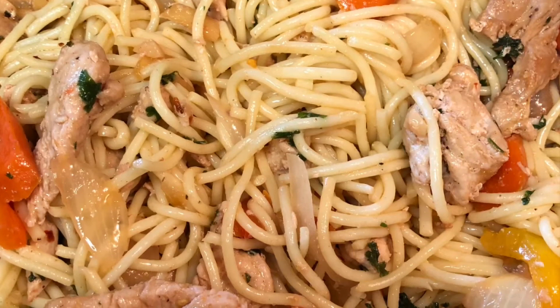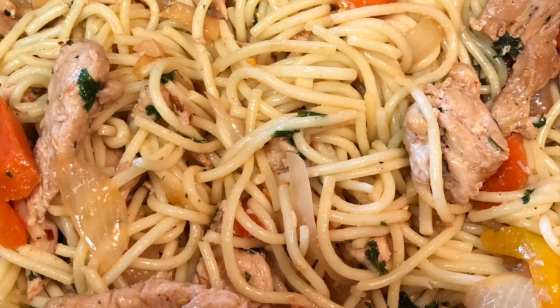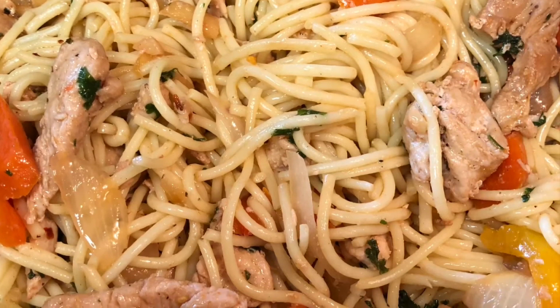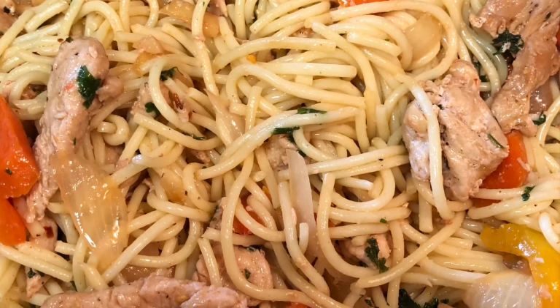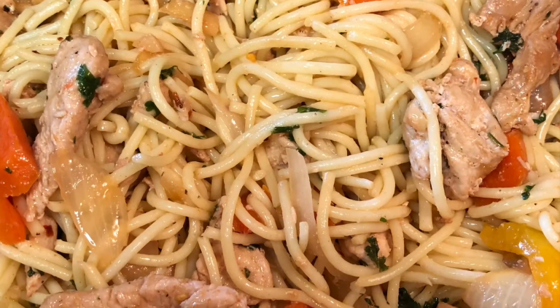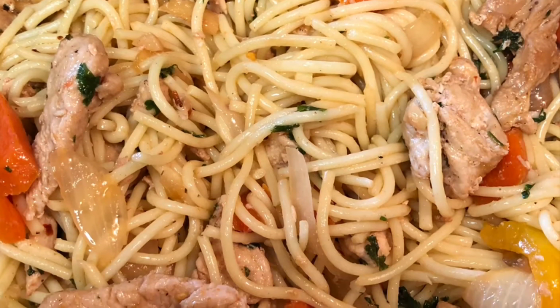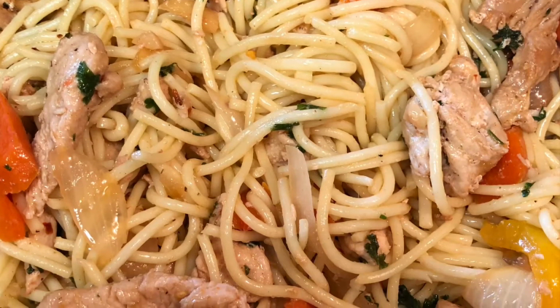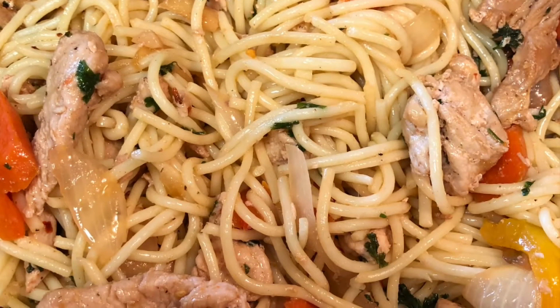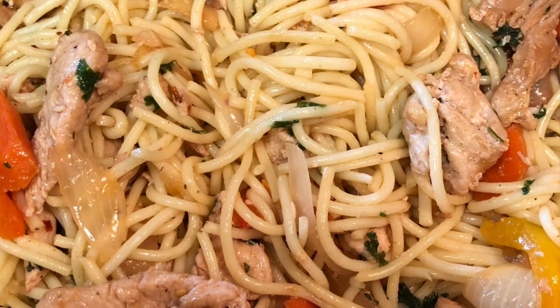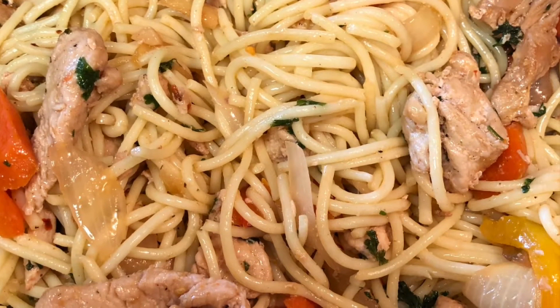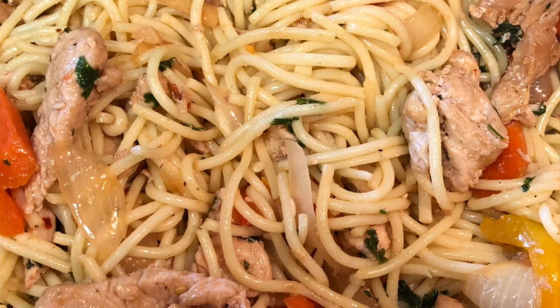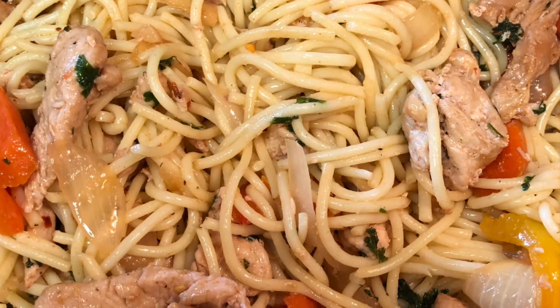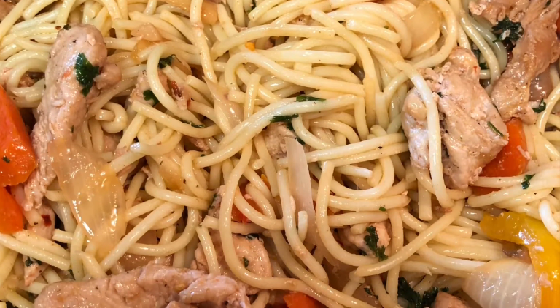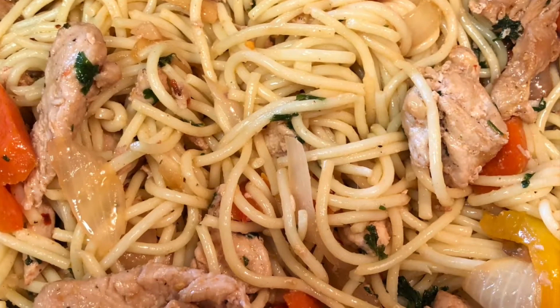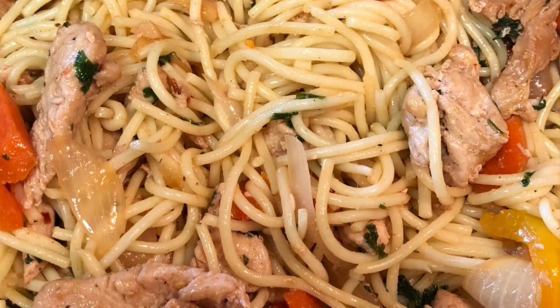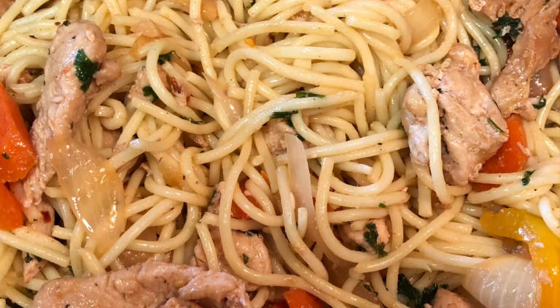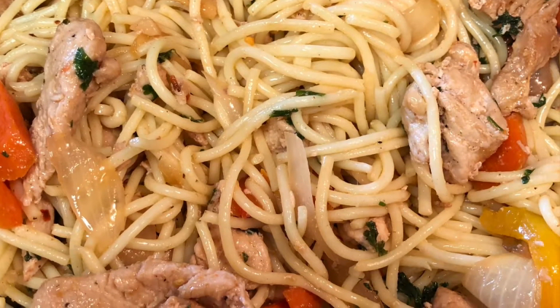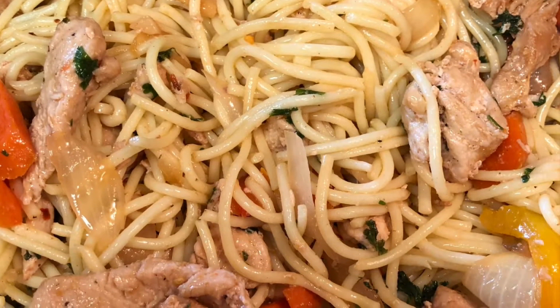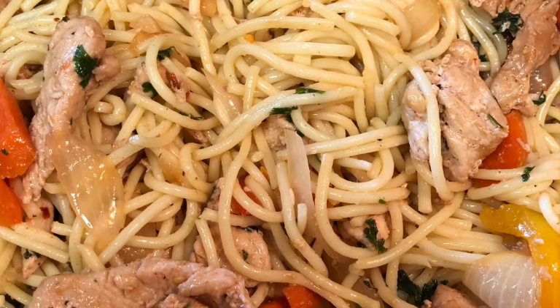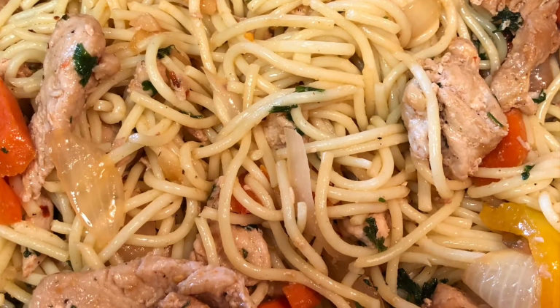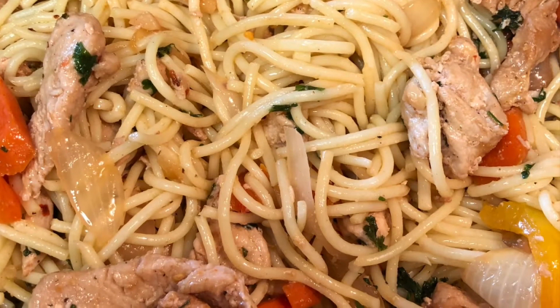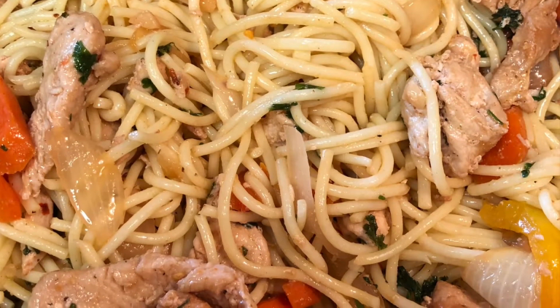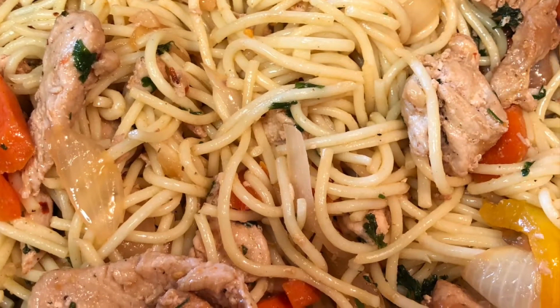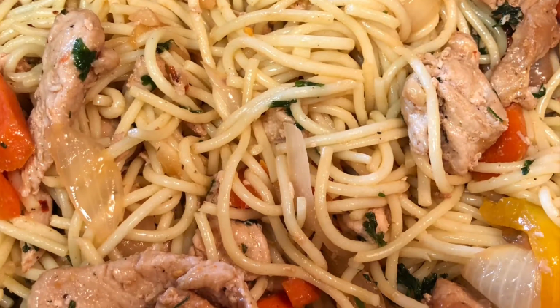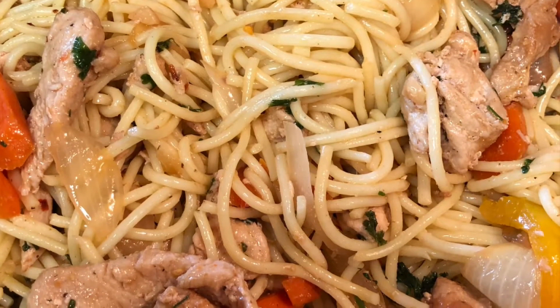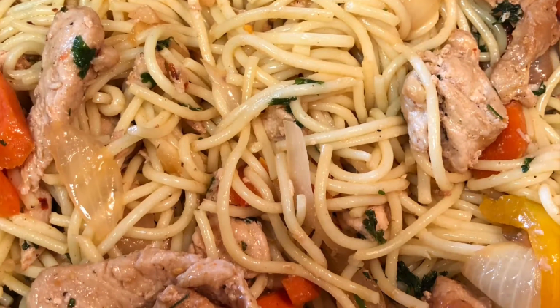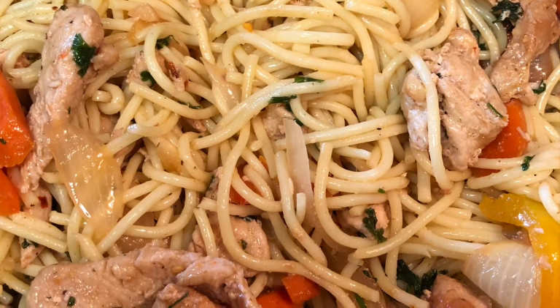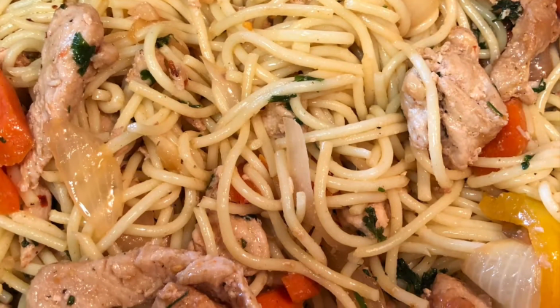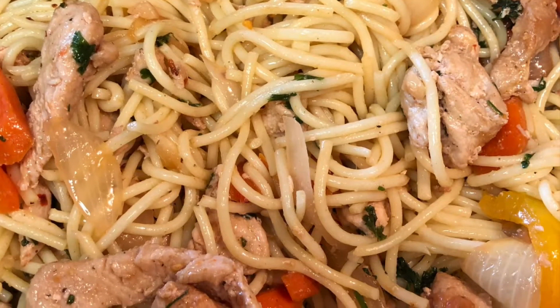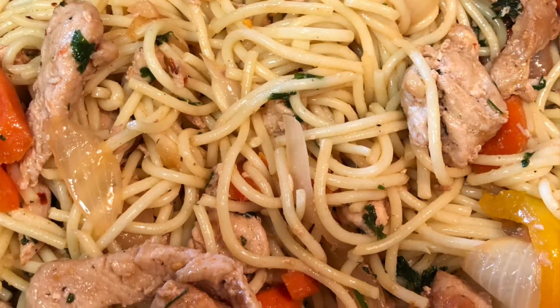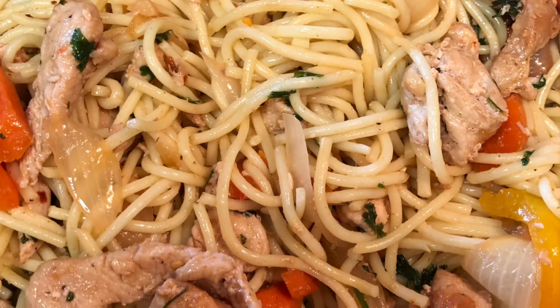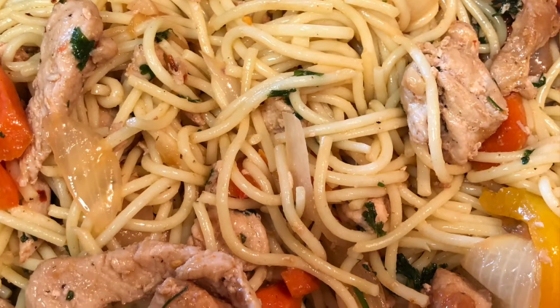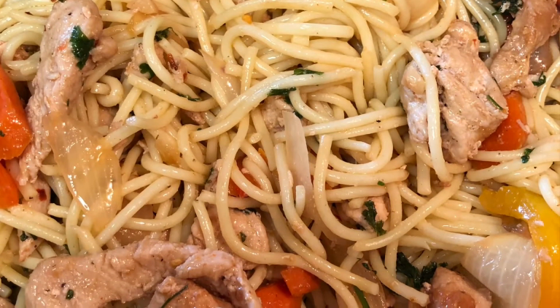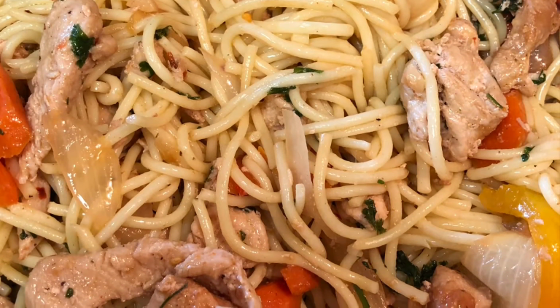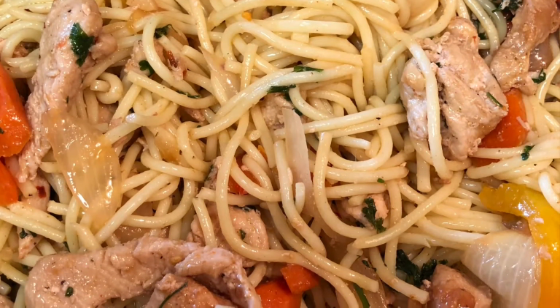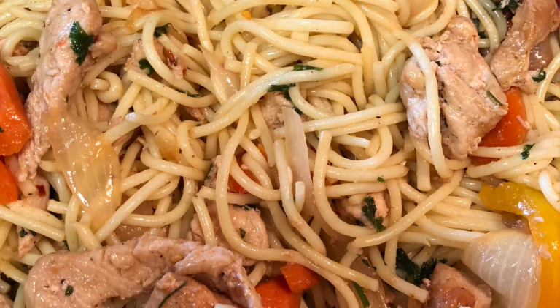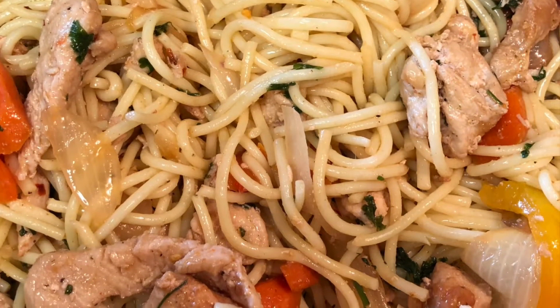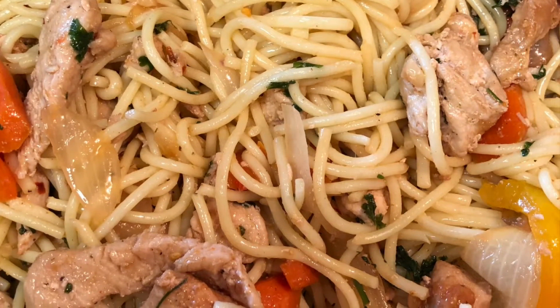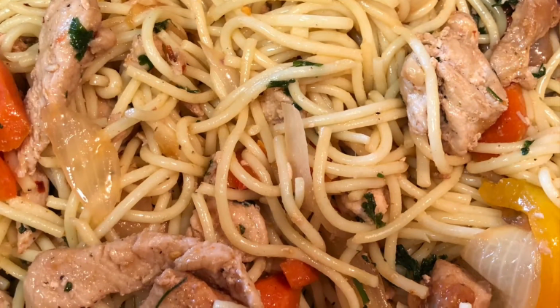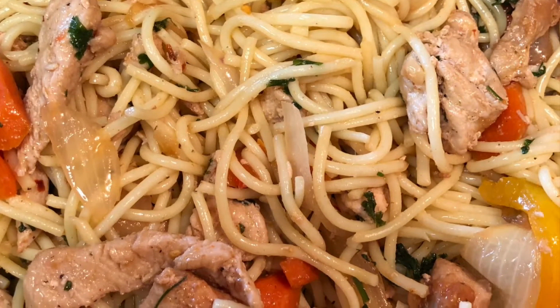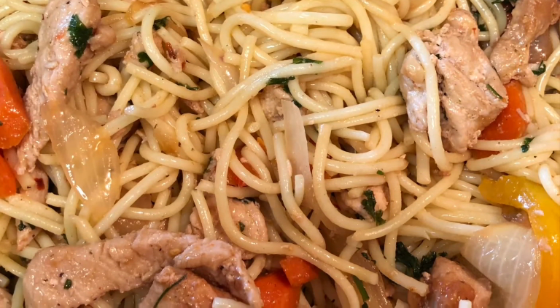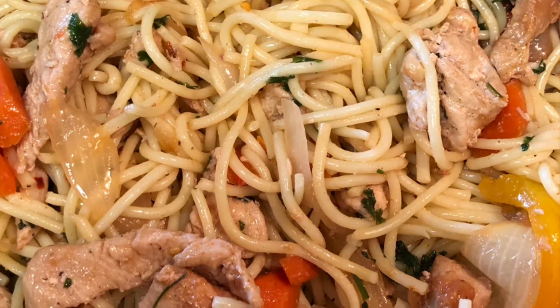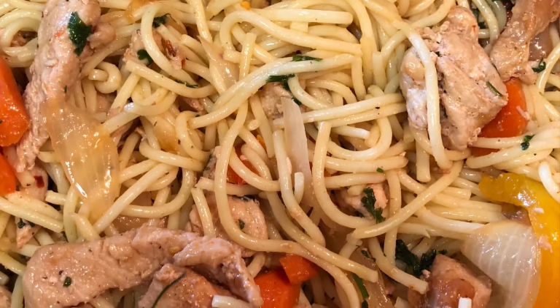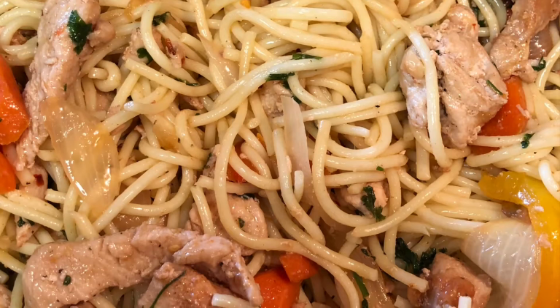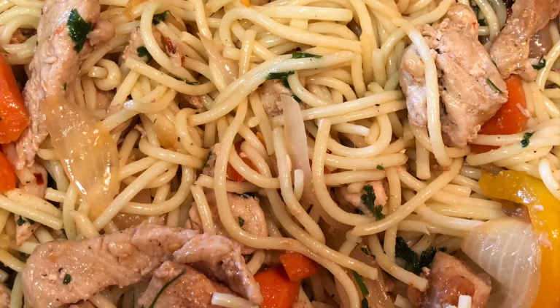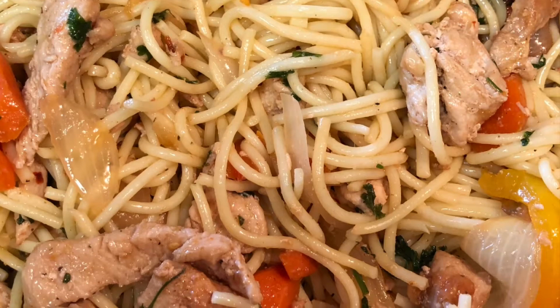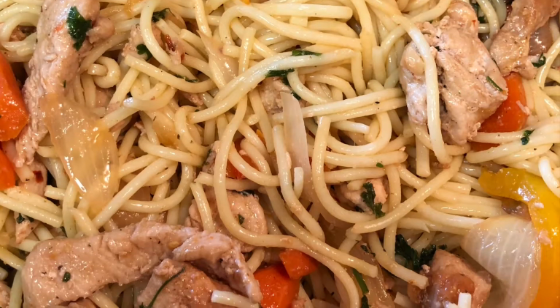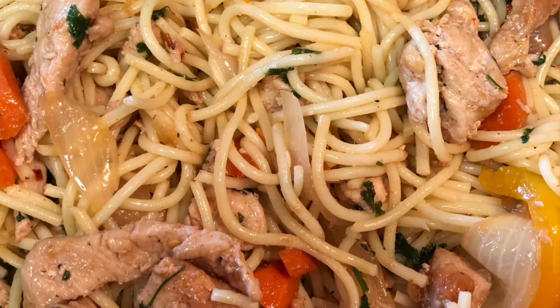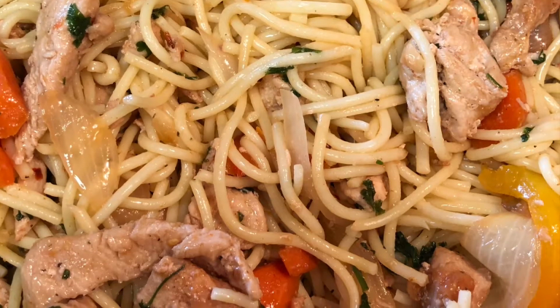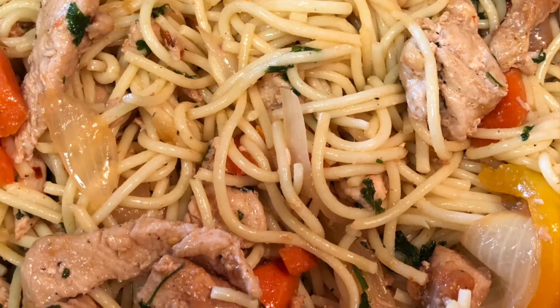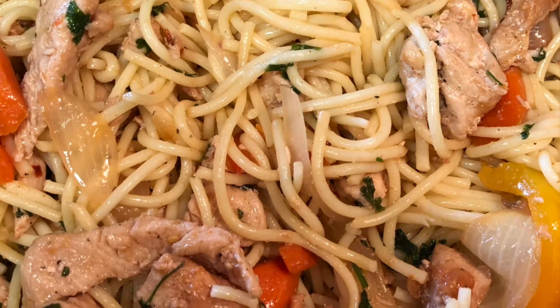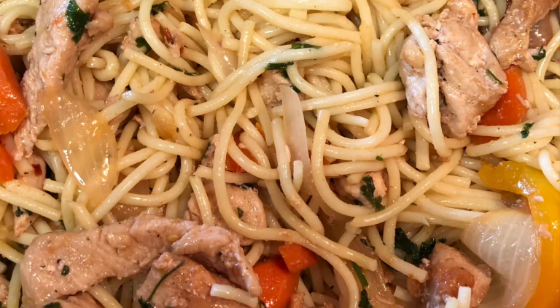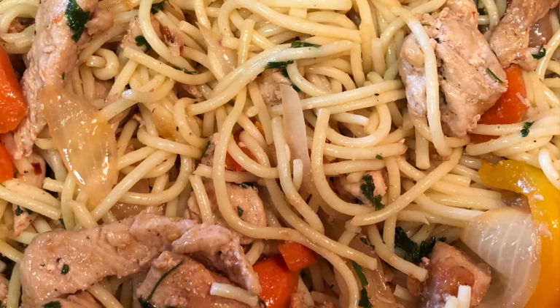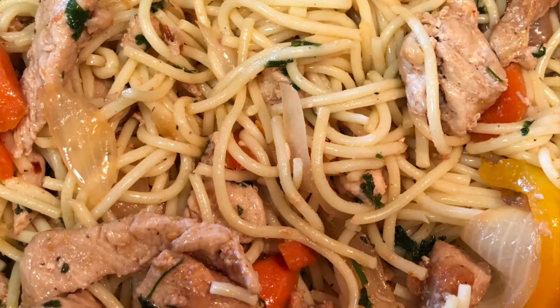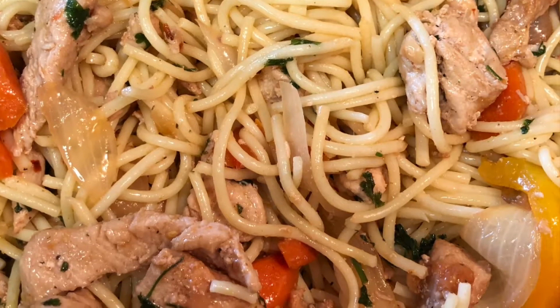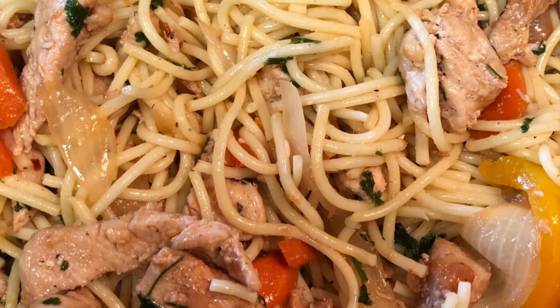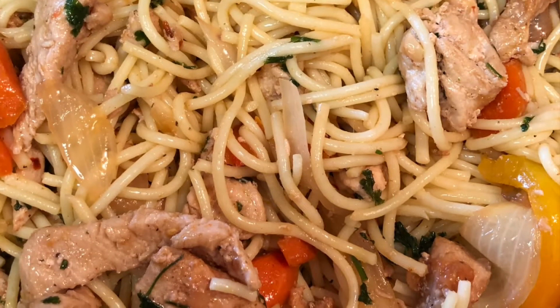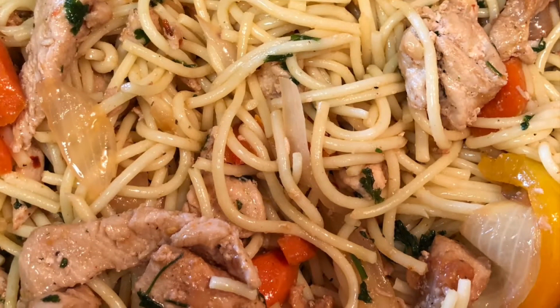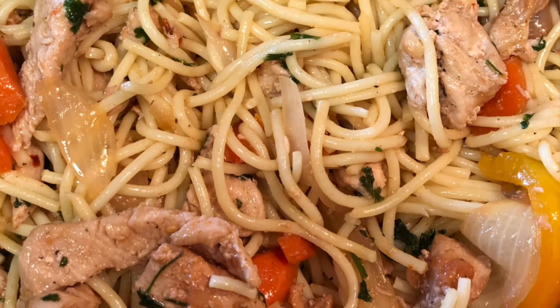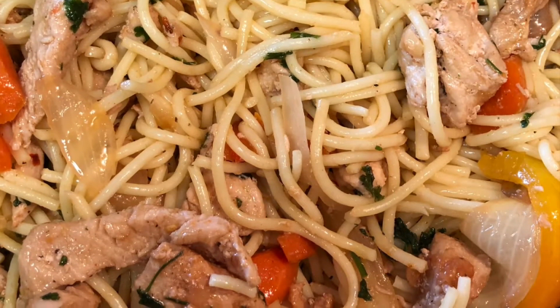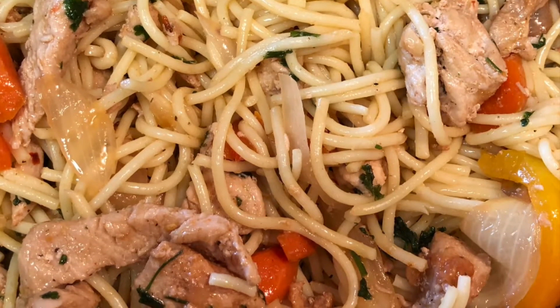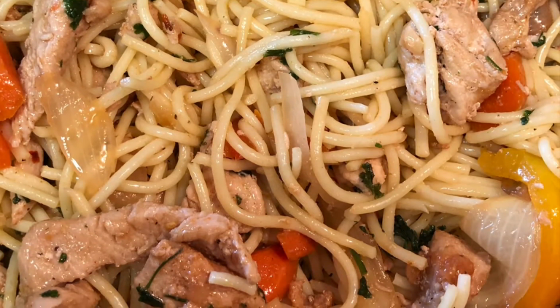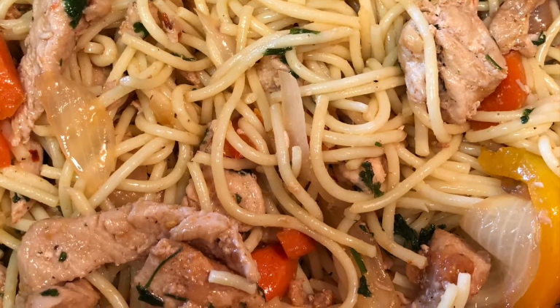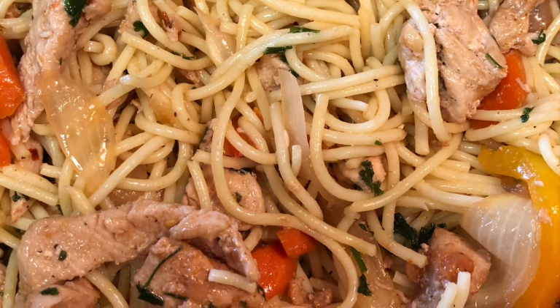Hey guys, today we are doing my chicken breast, veggies and spaghetti recipe. Let's just get to it and get started.